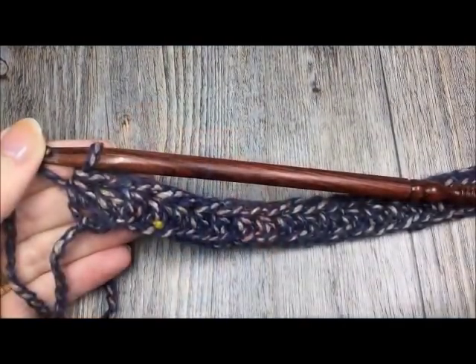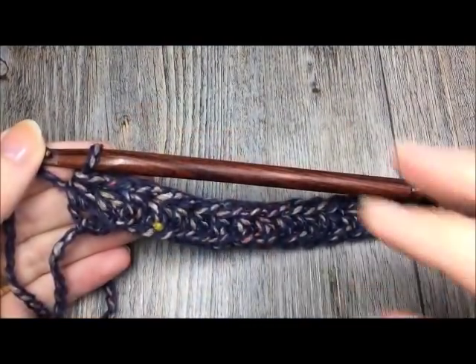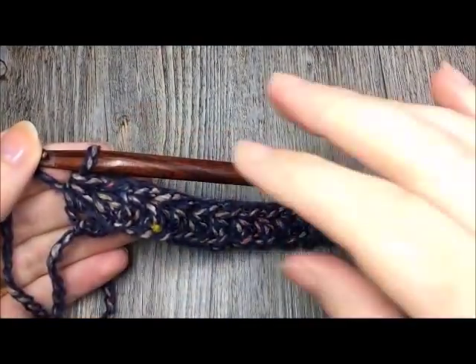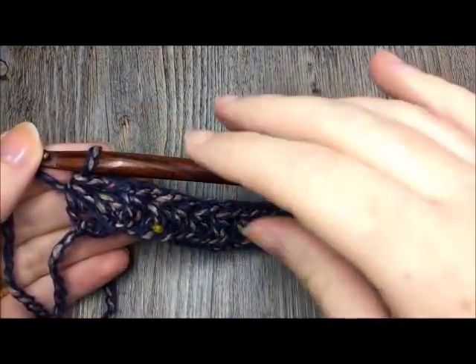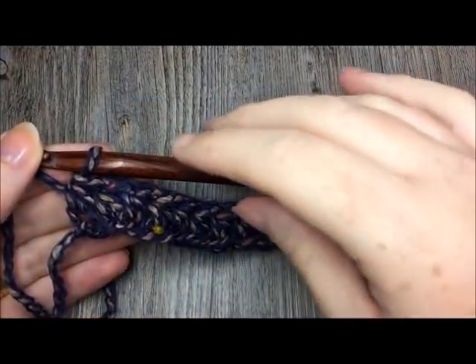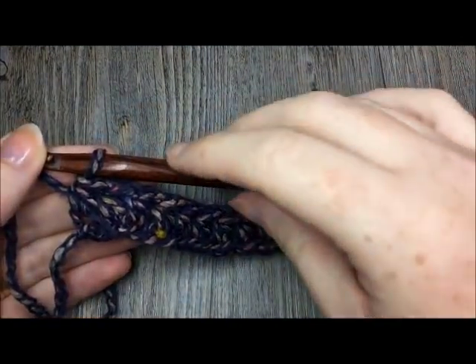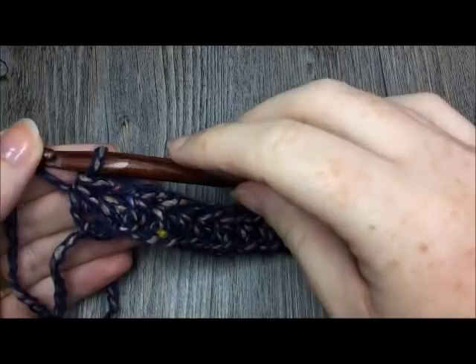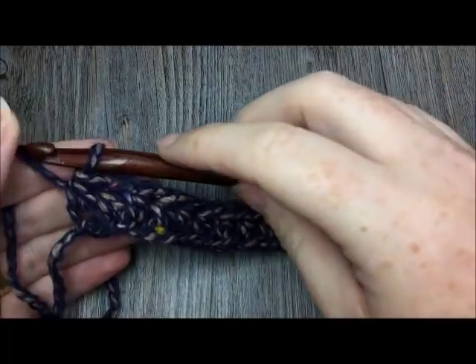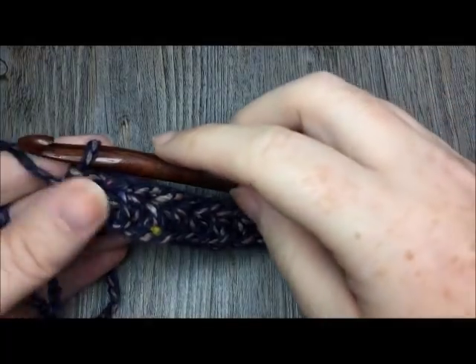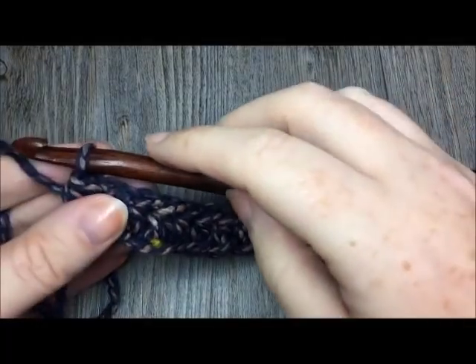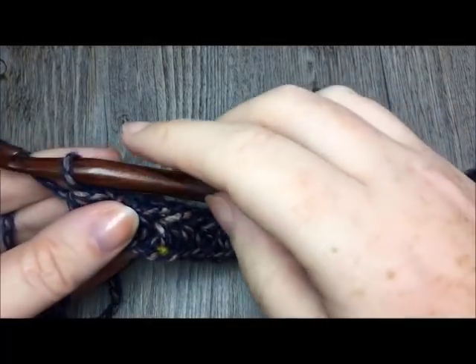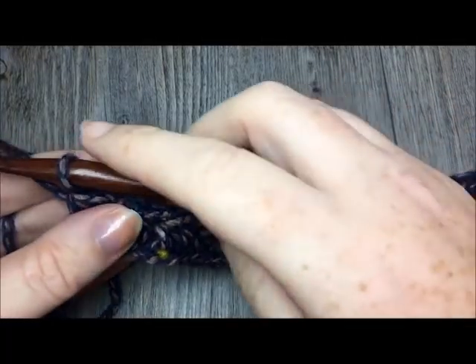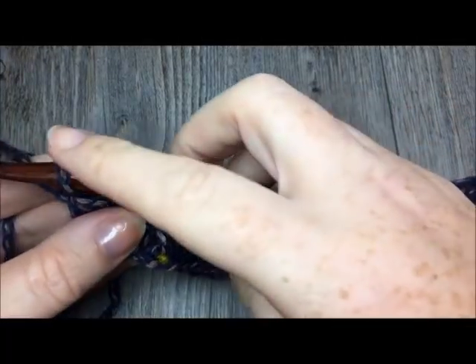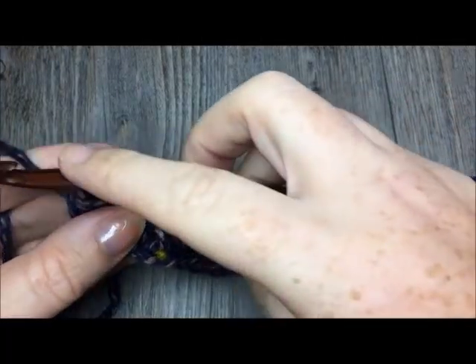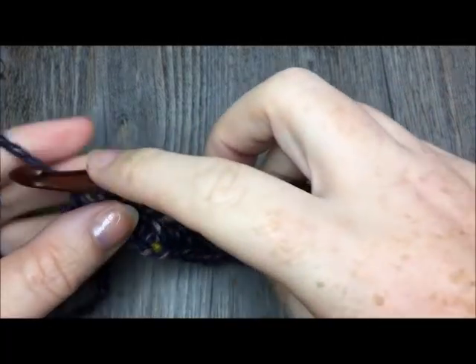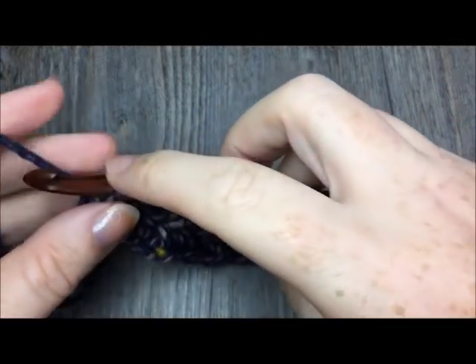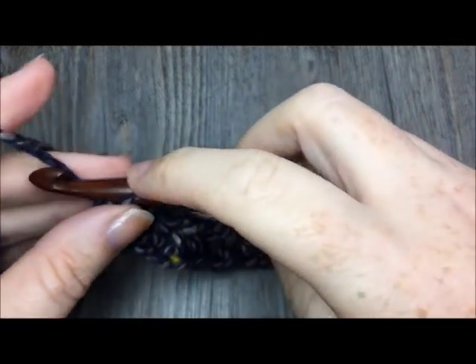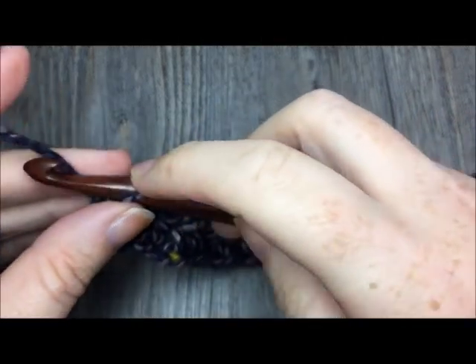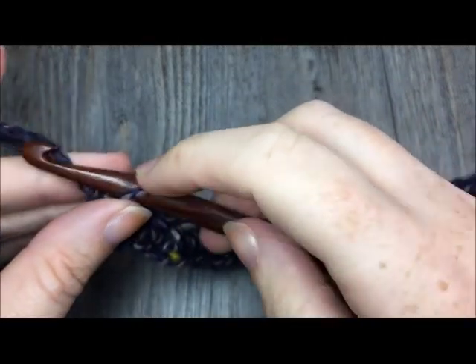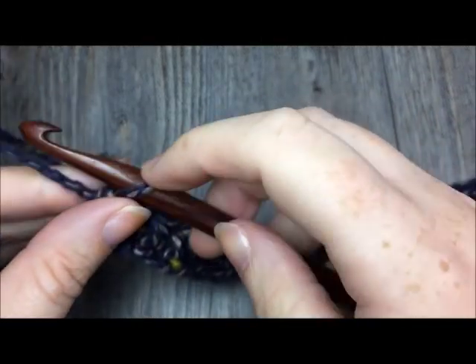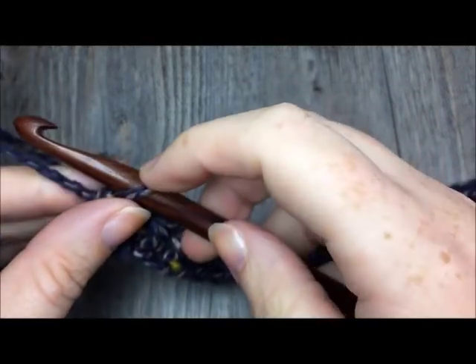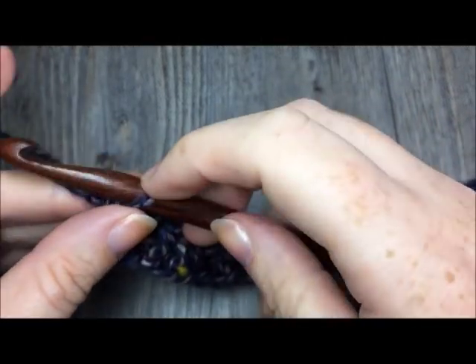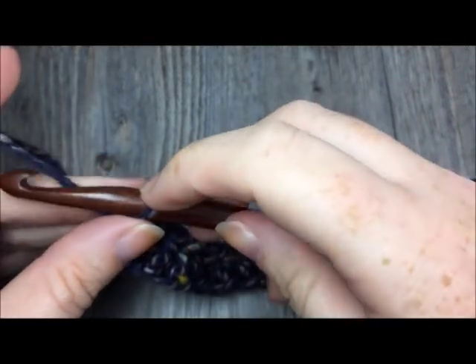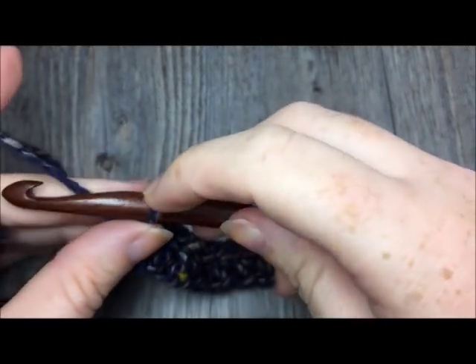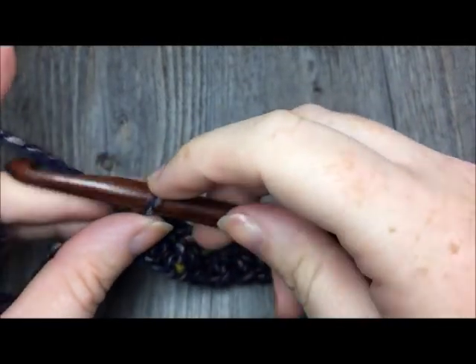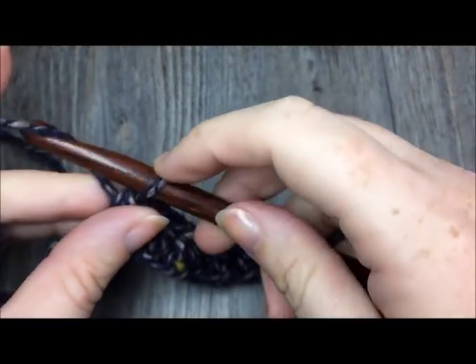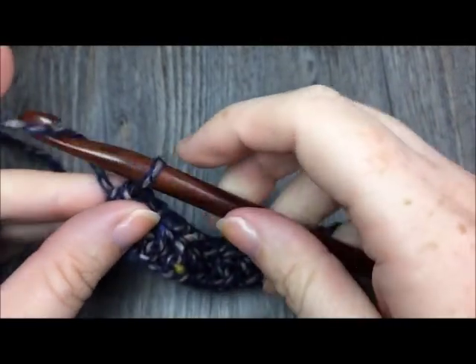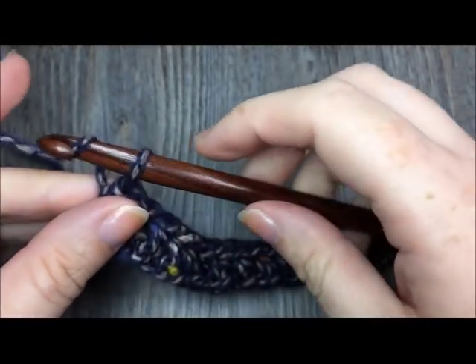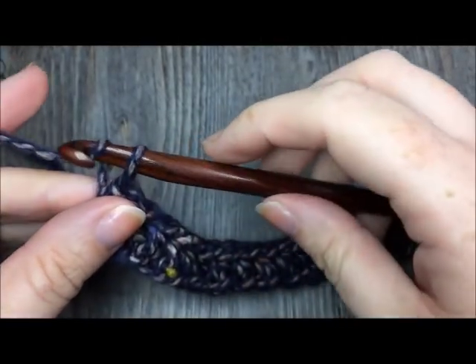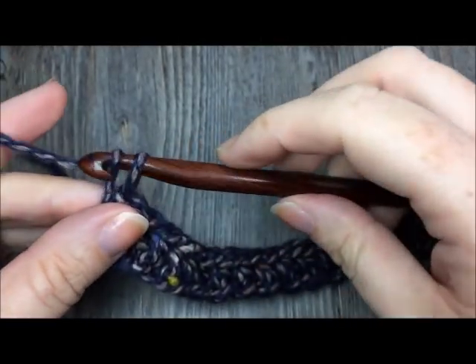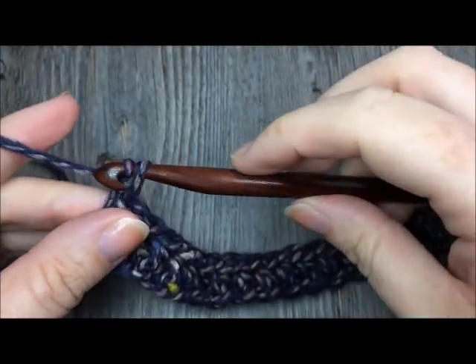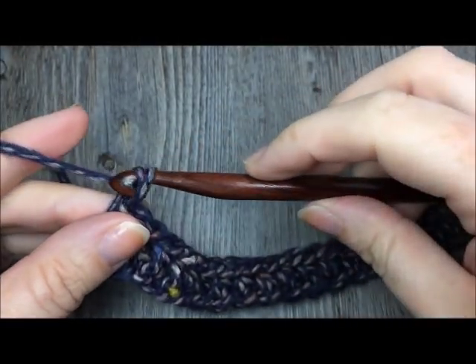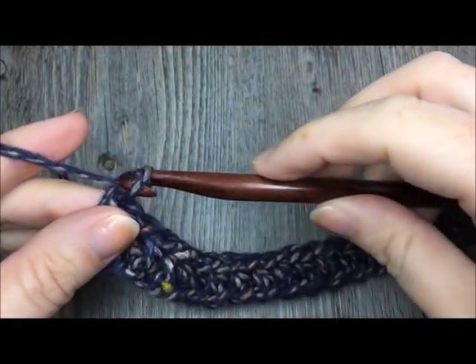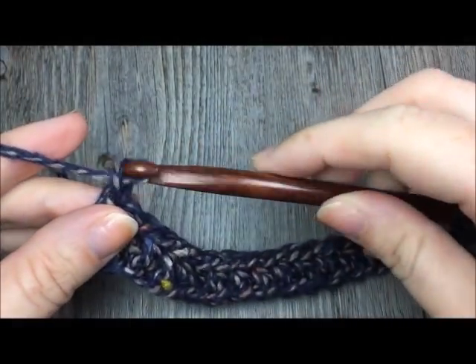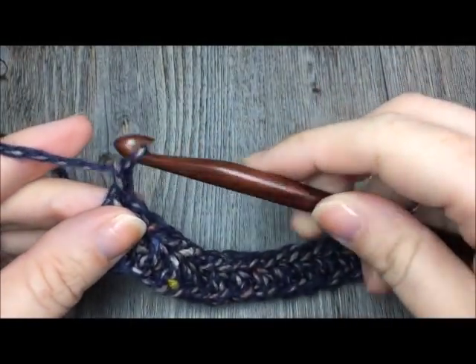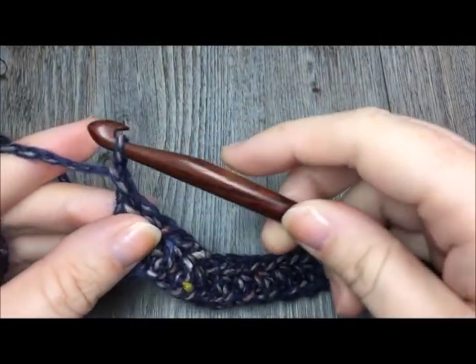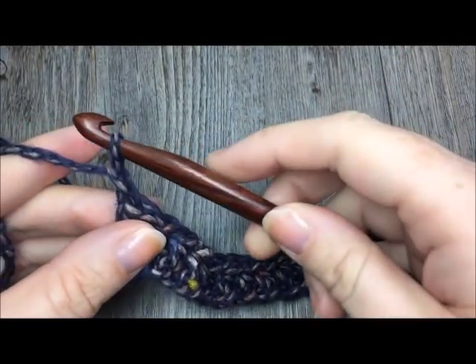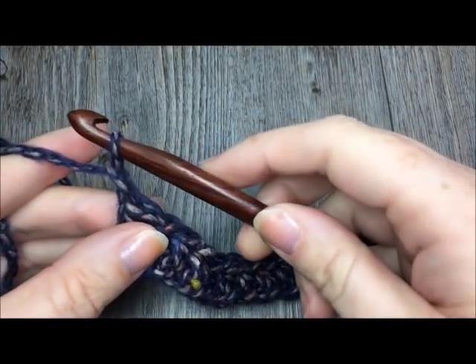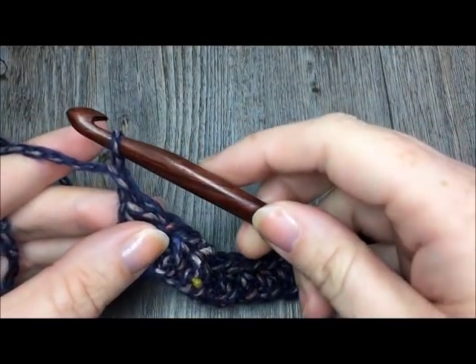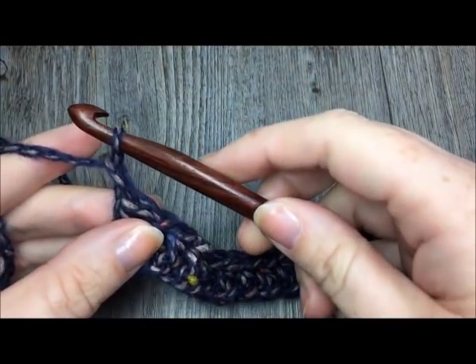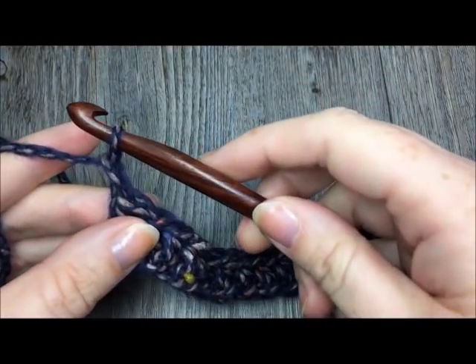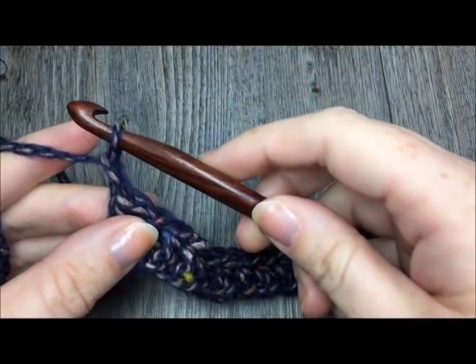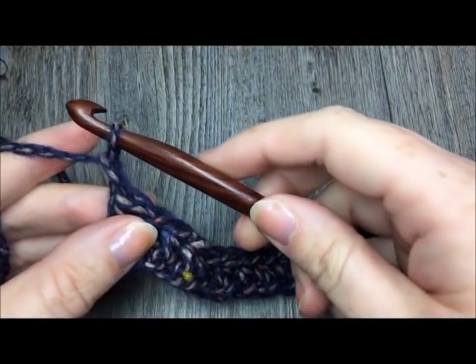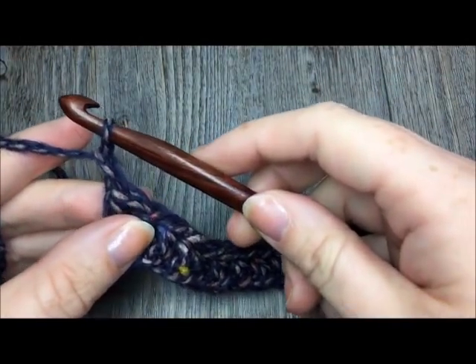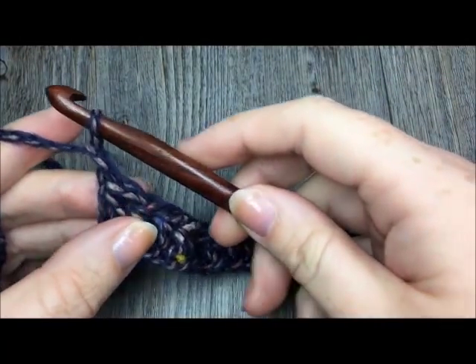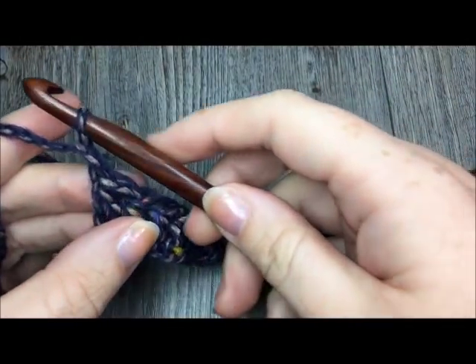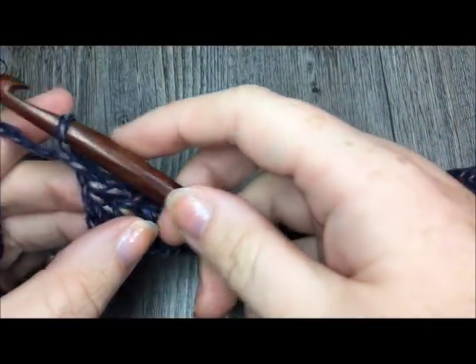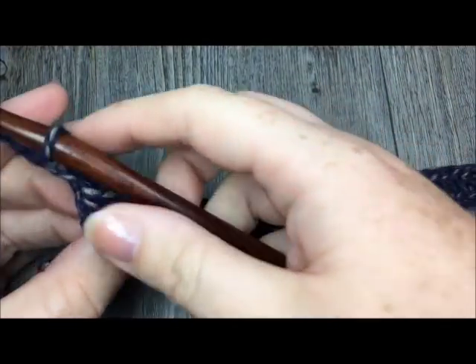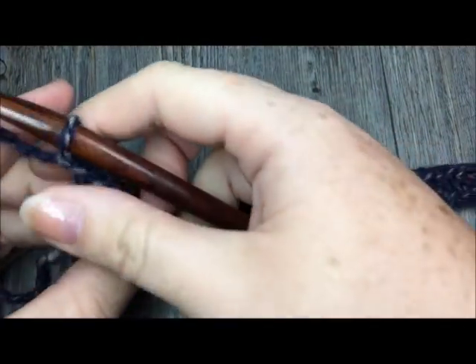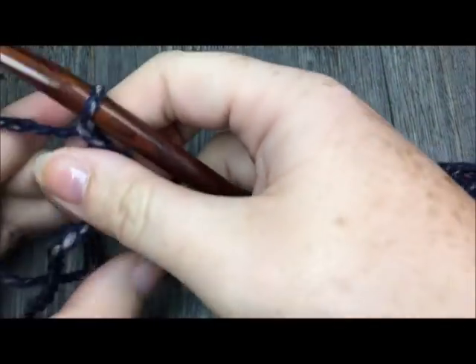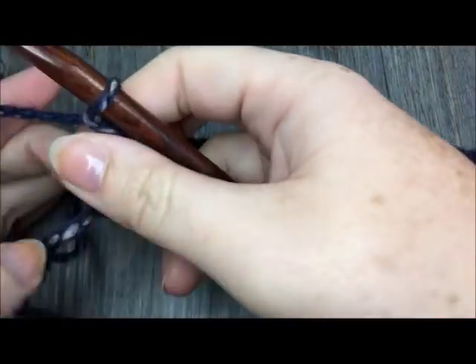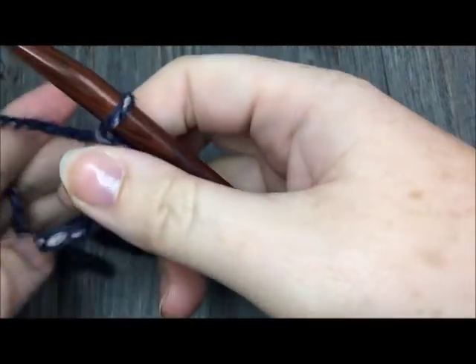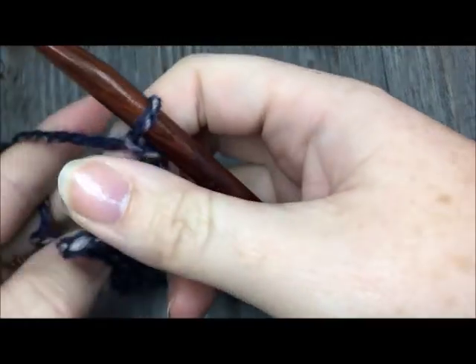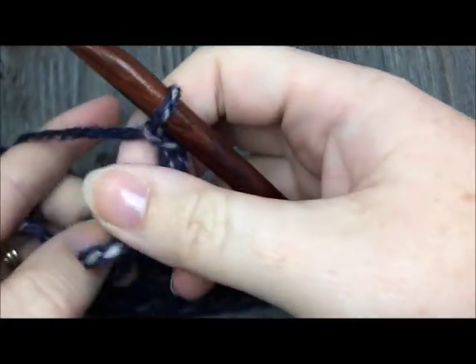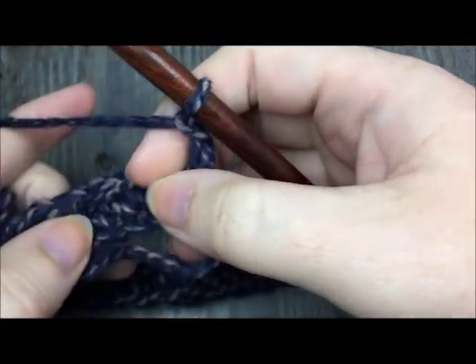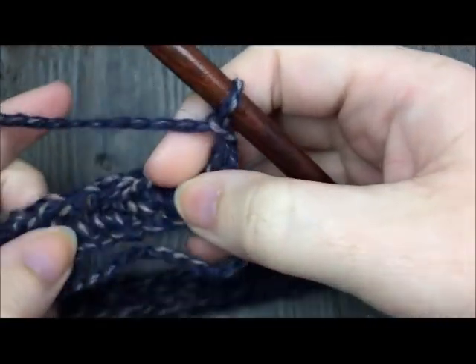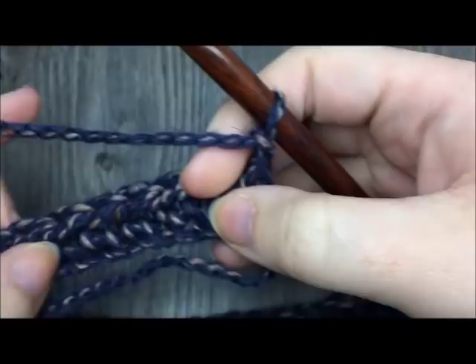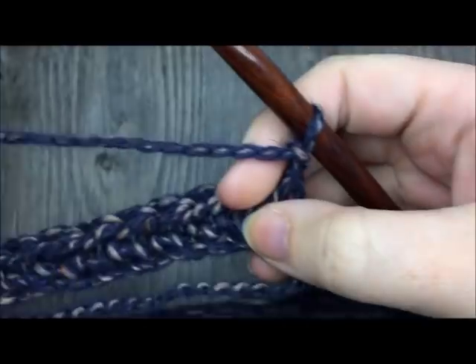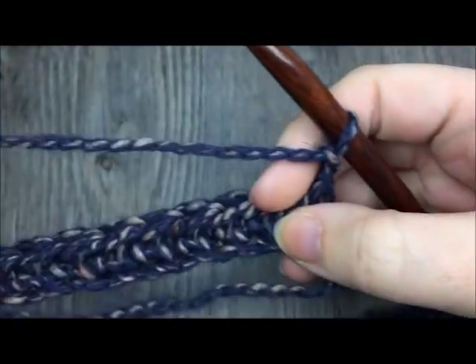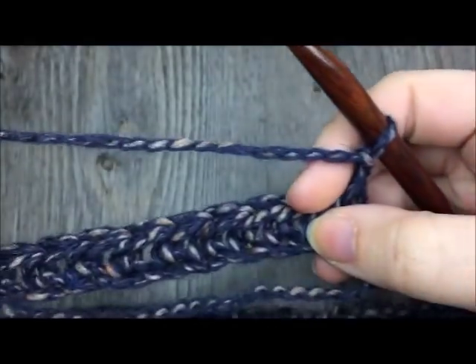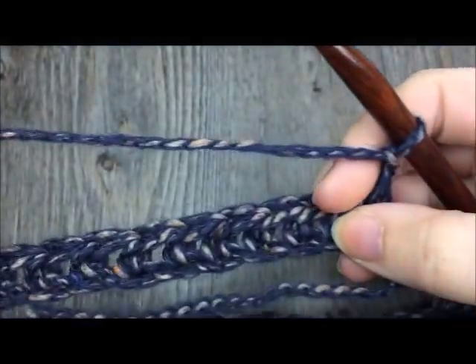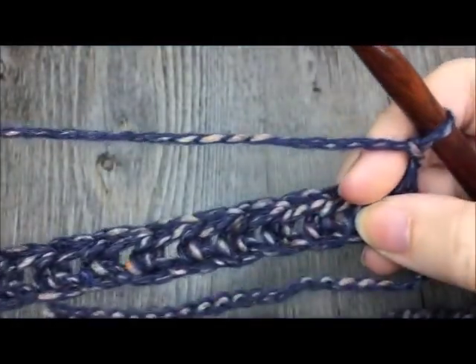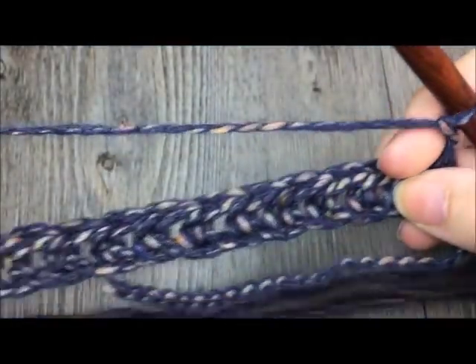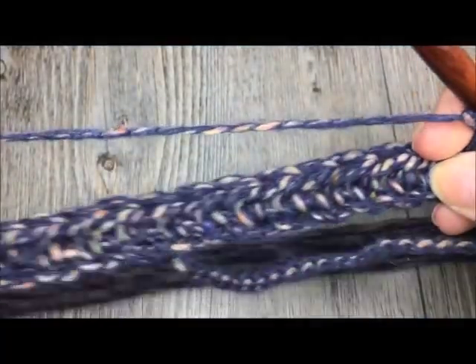At the end of row one you are going to chain one and turn your work.